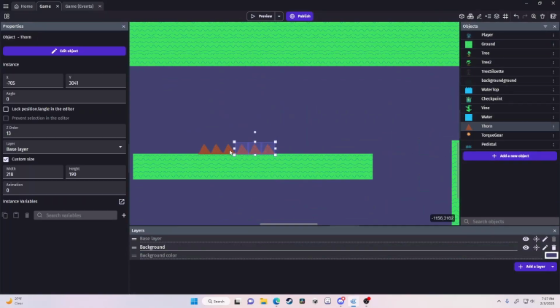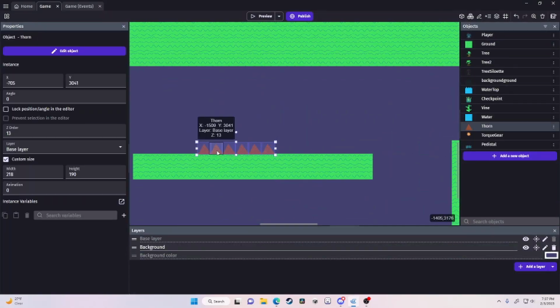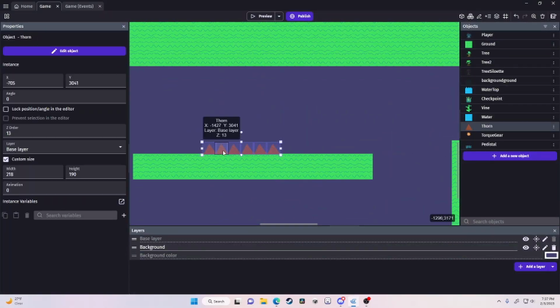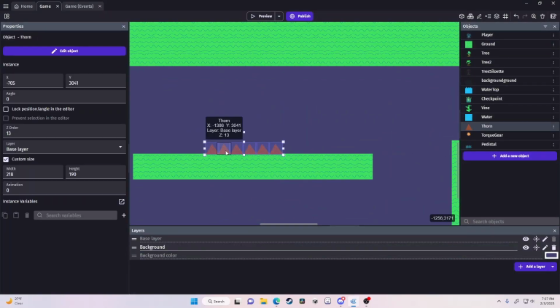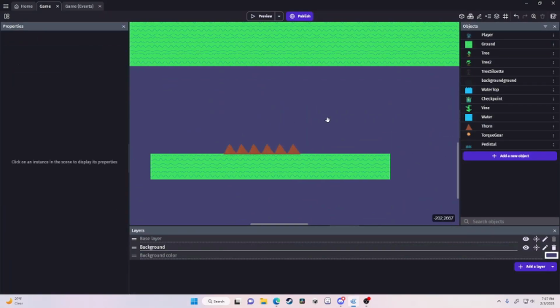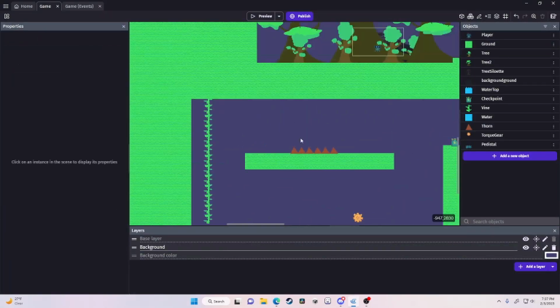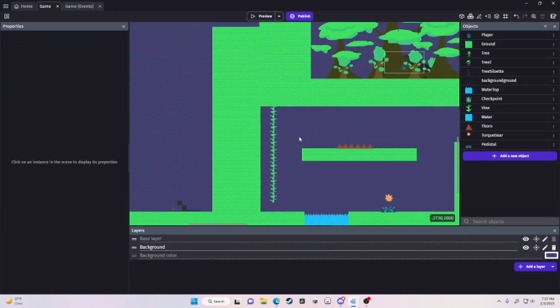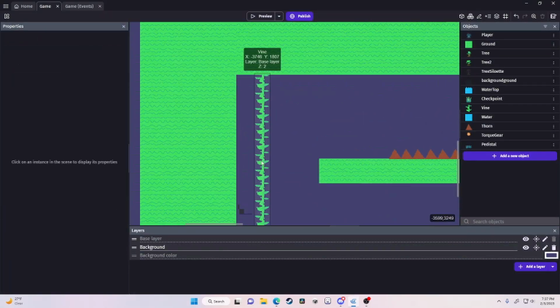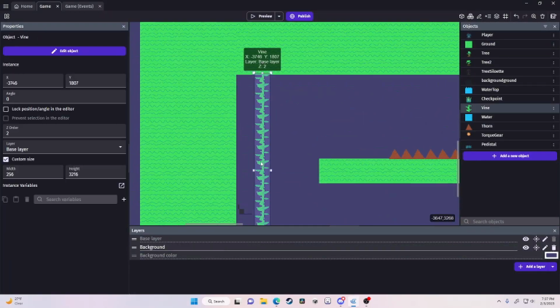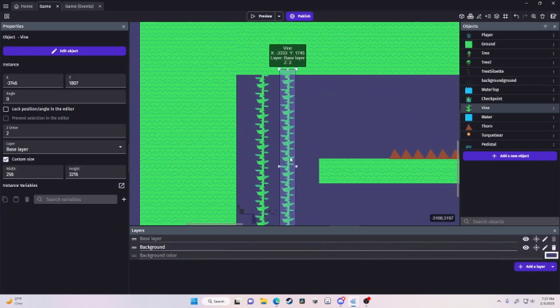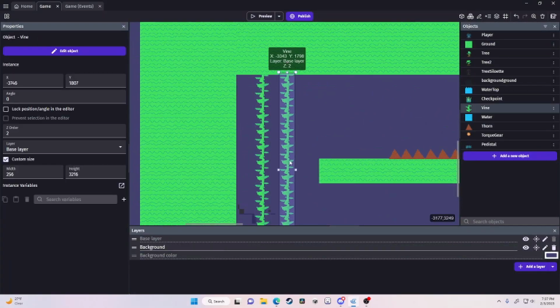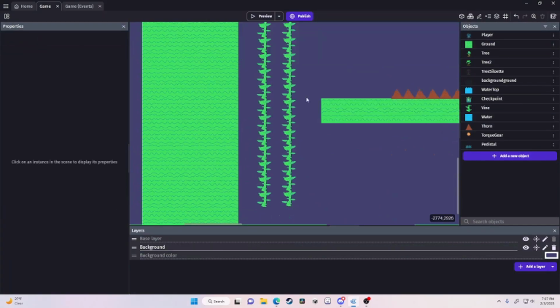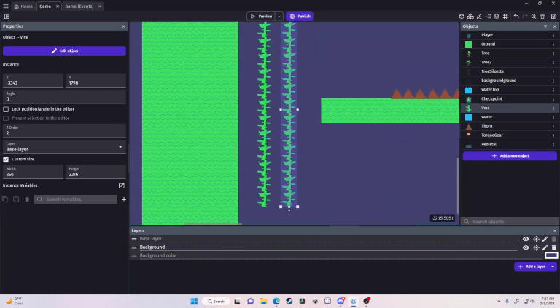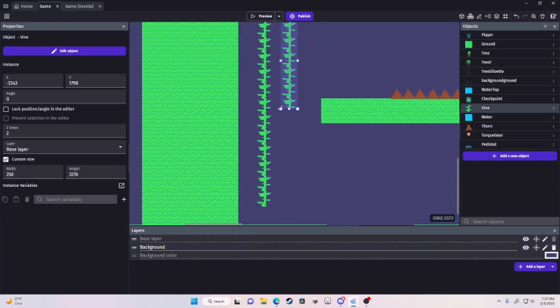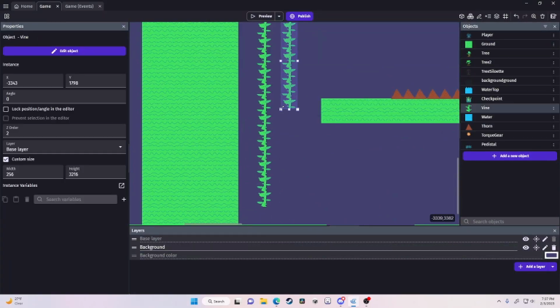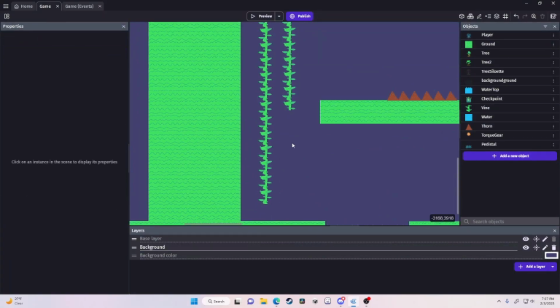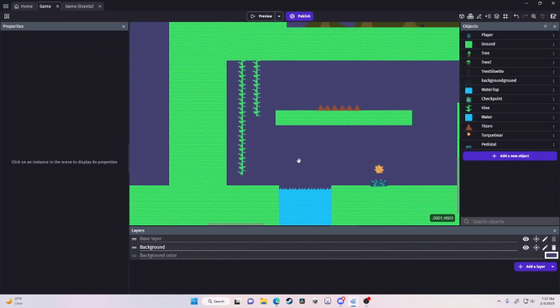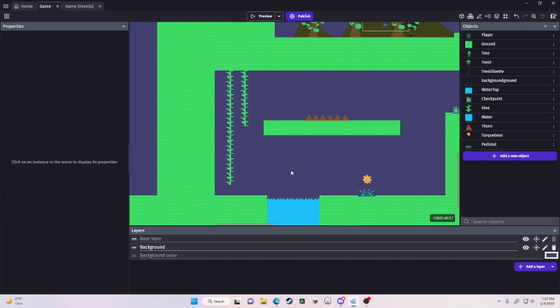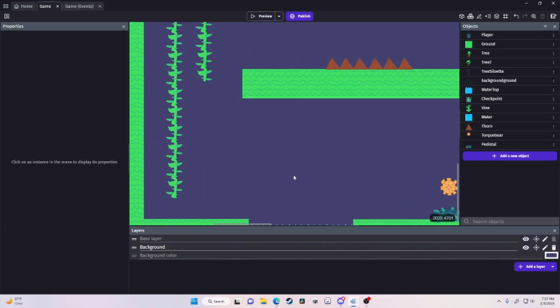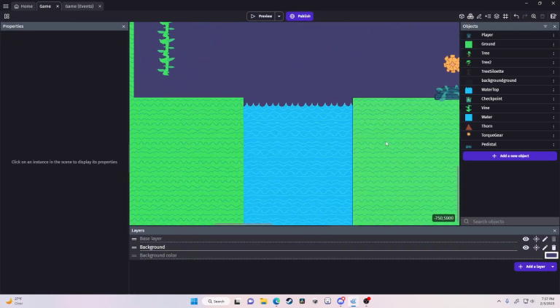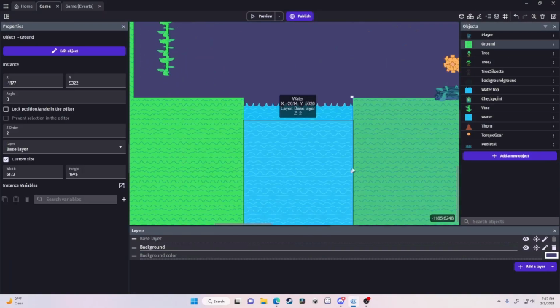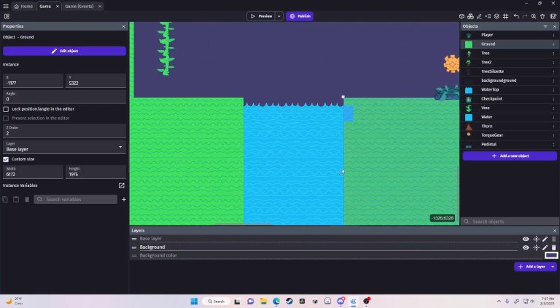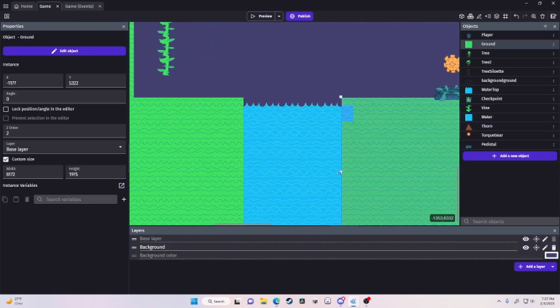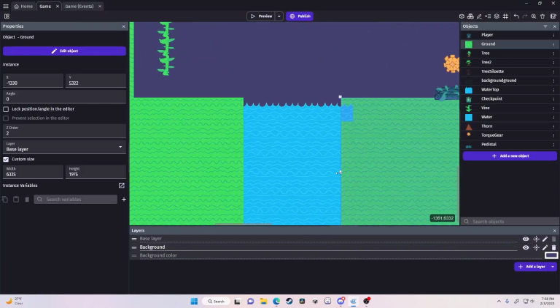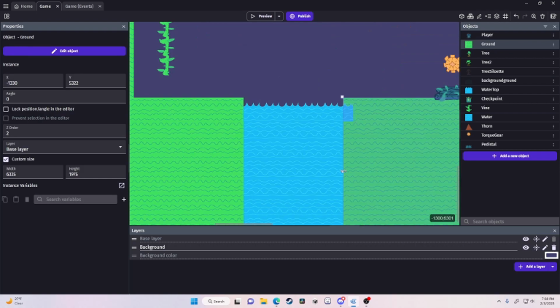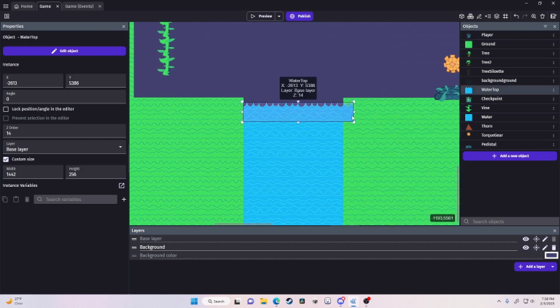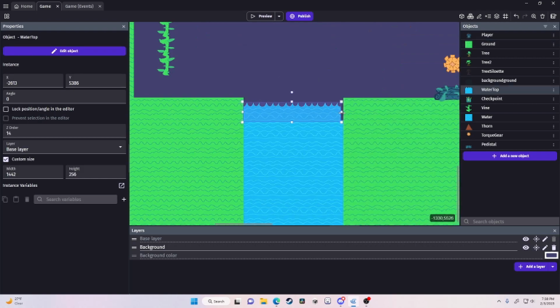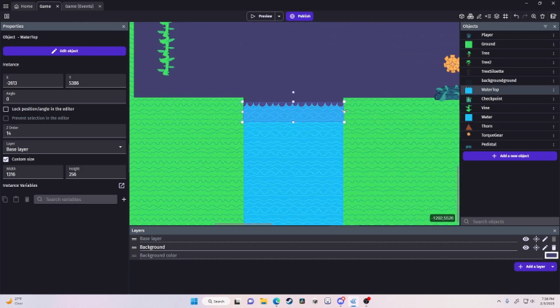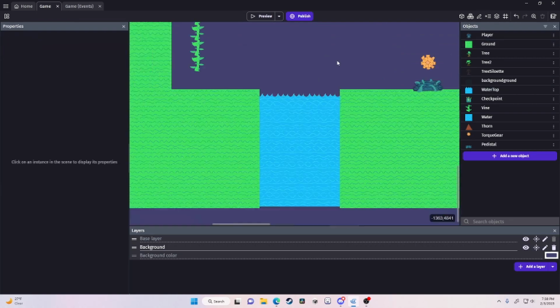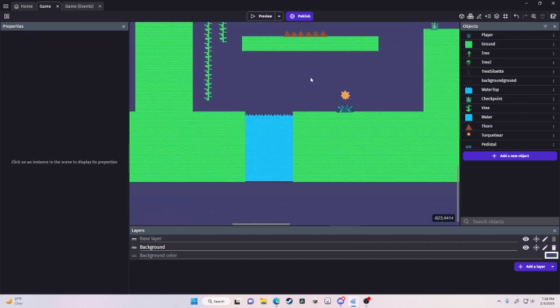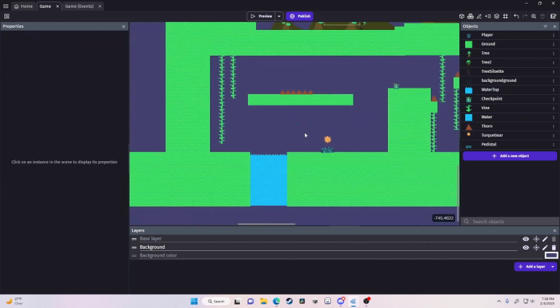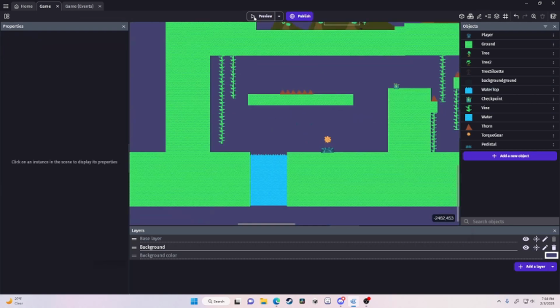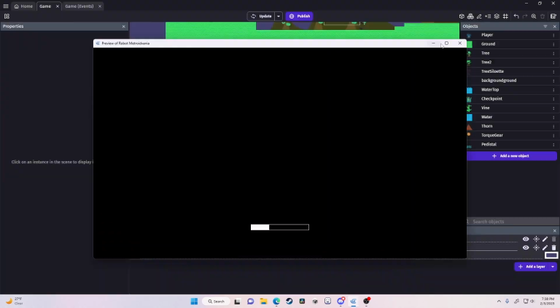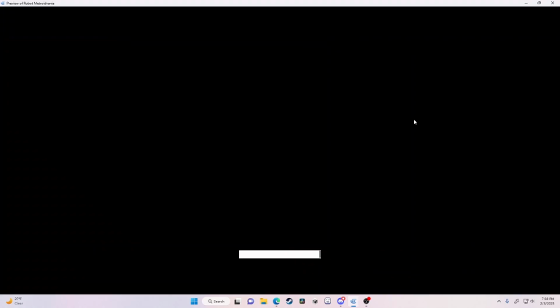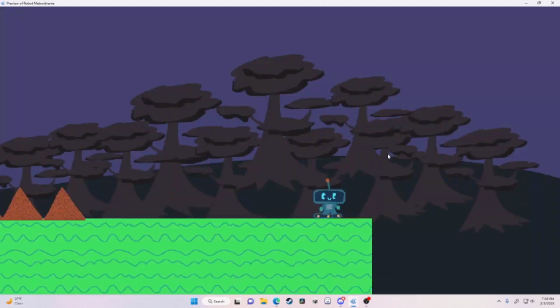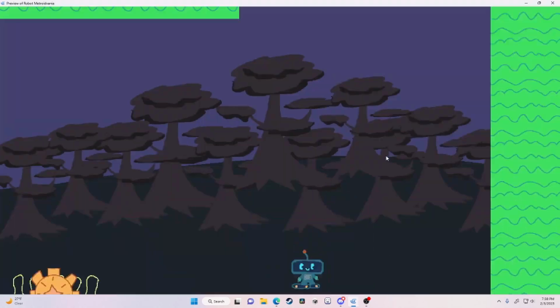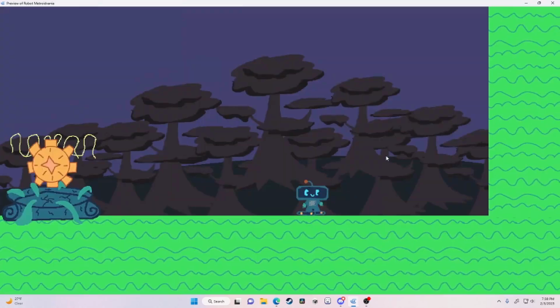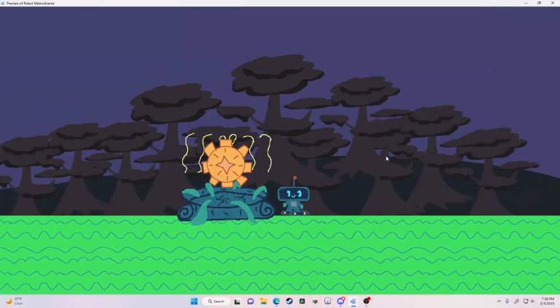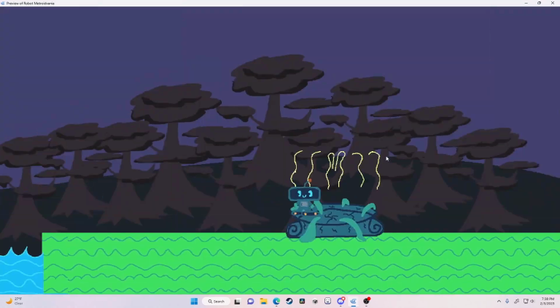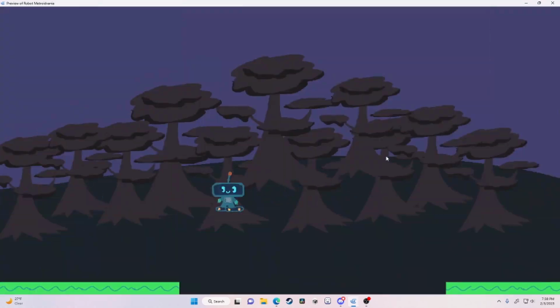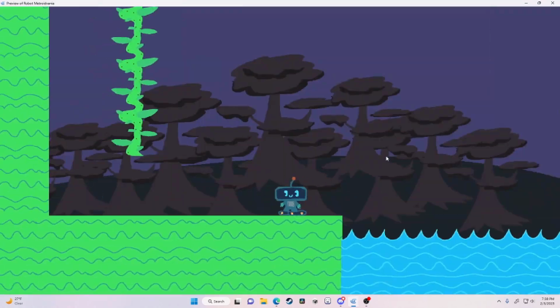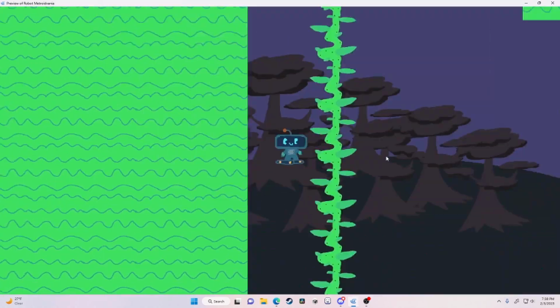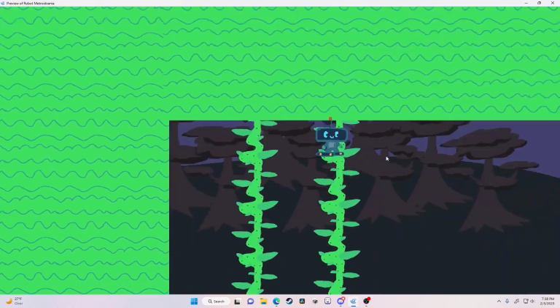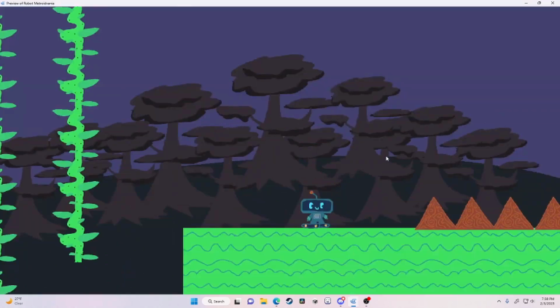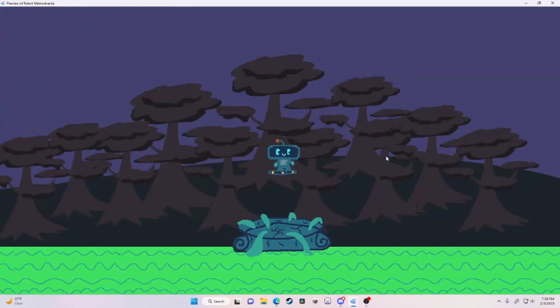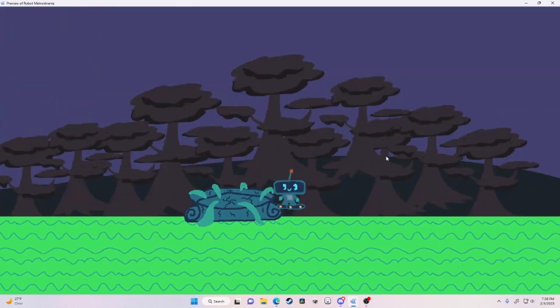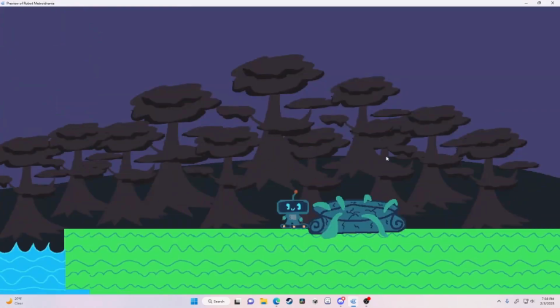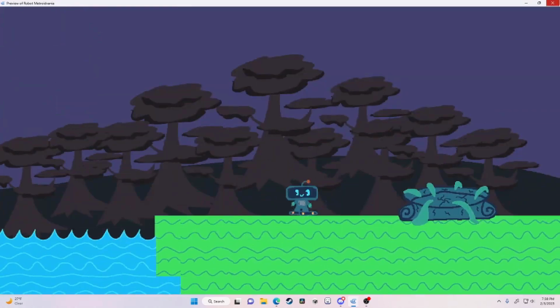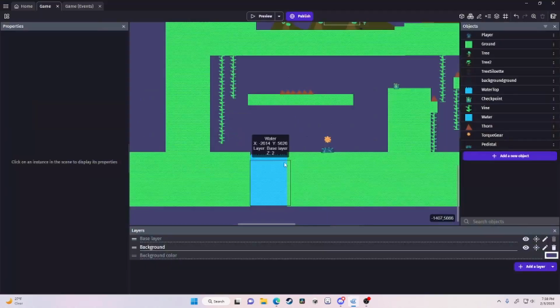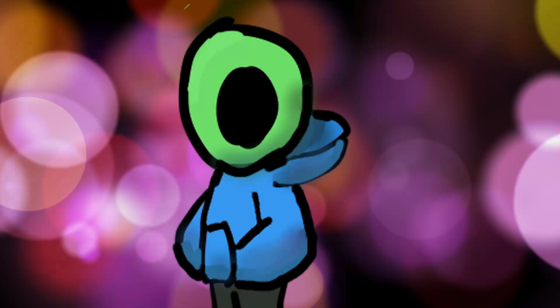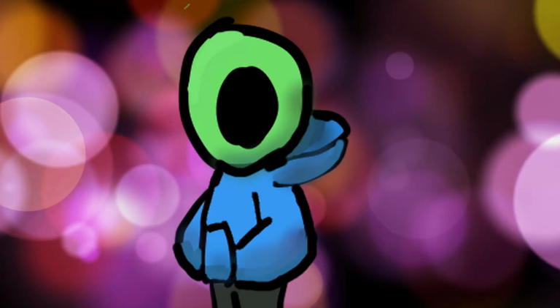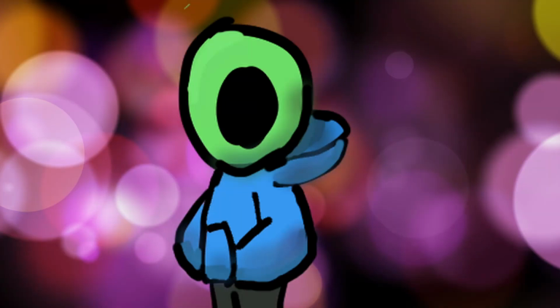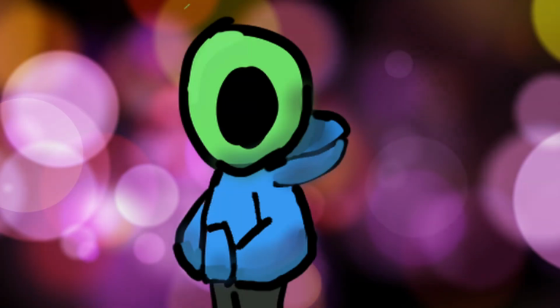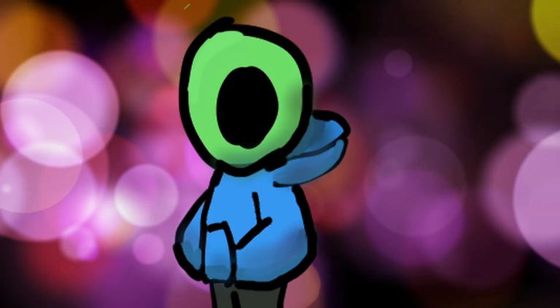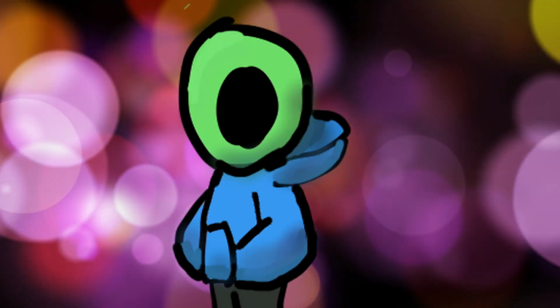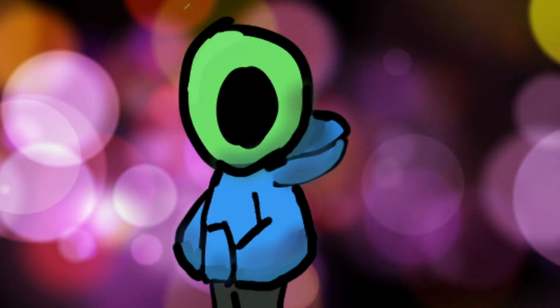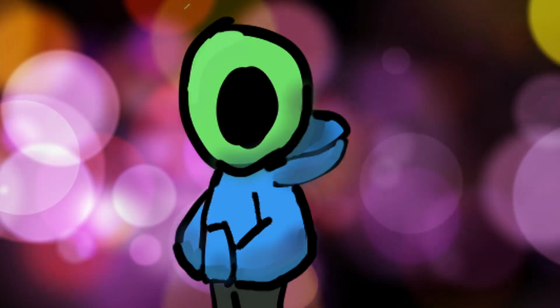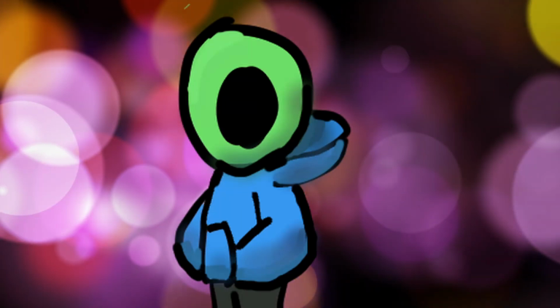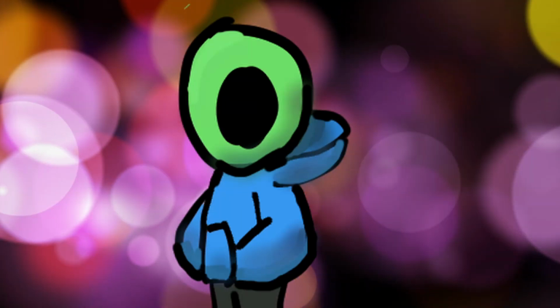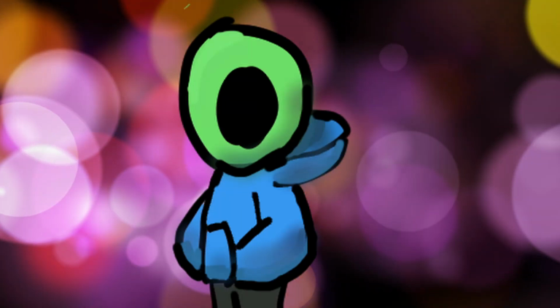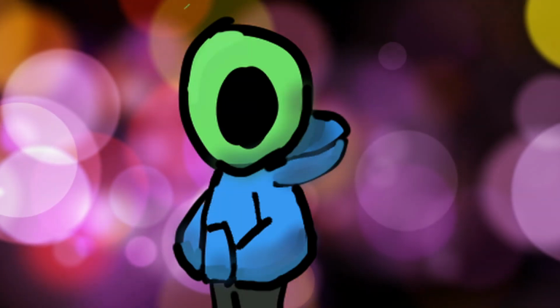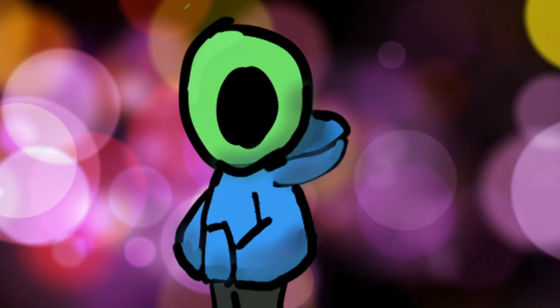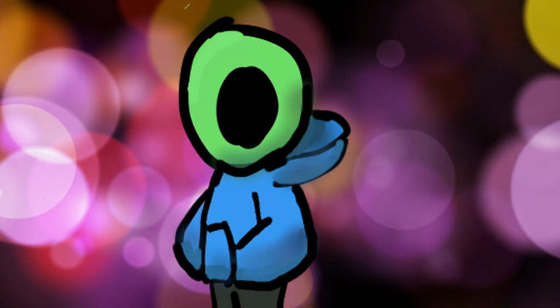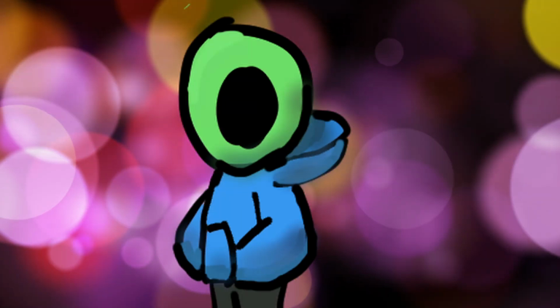Then I added a title screen, got some promotional material like screenshots, which is similar for the game, uploaded the game, and boom — I did it! I made a game!